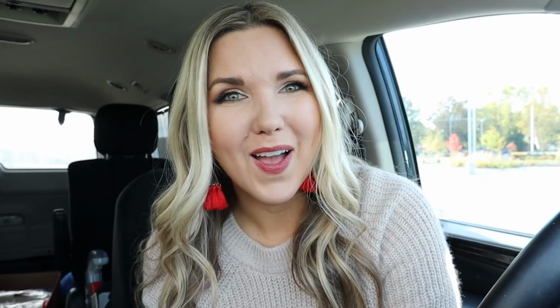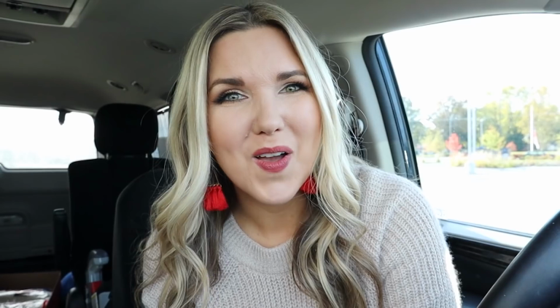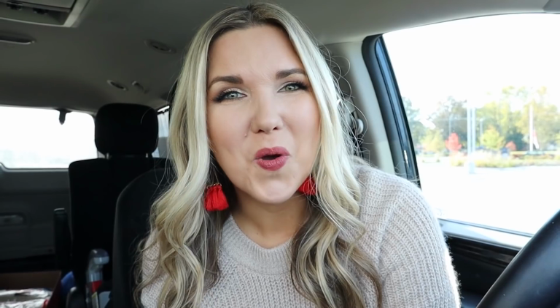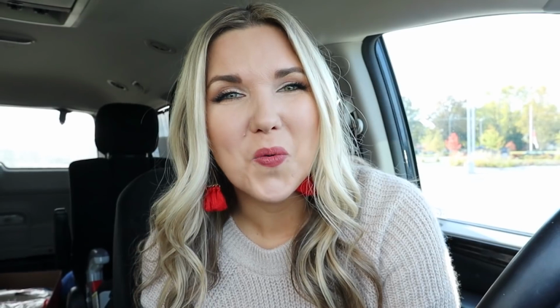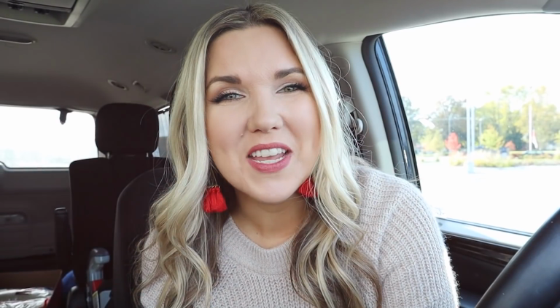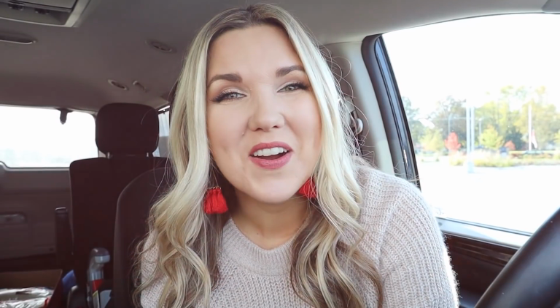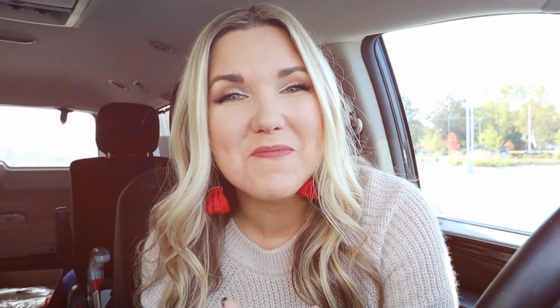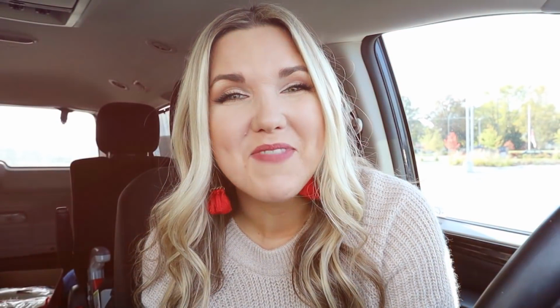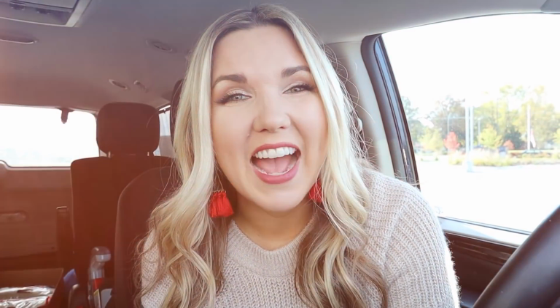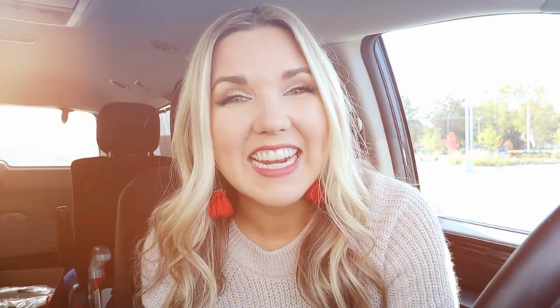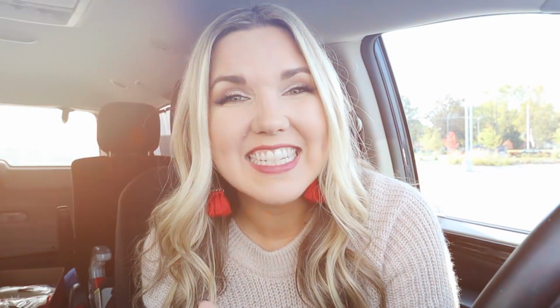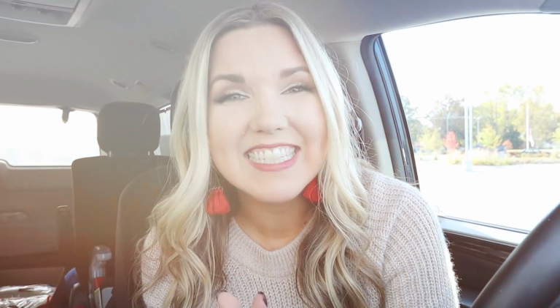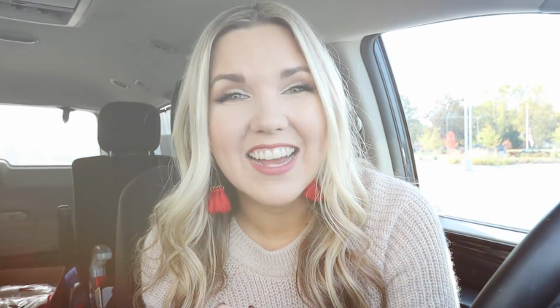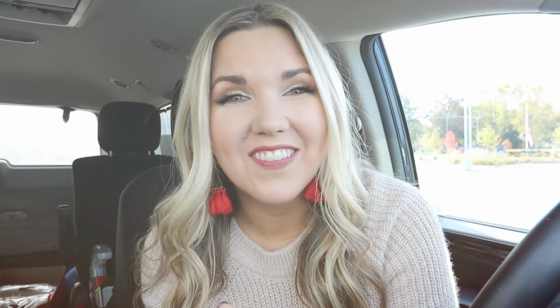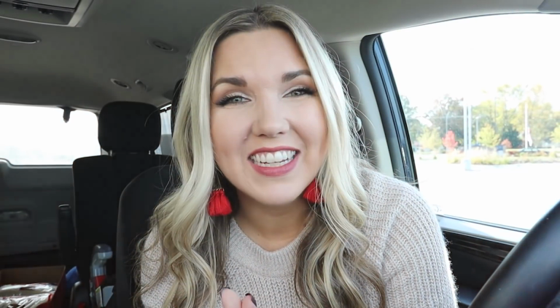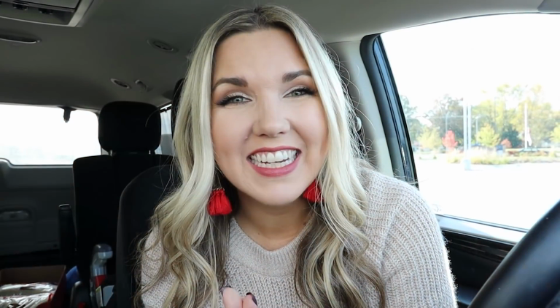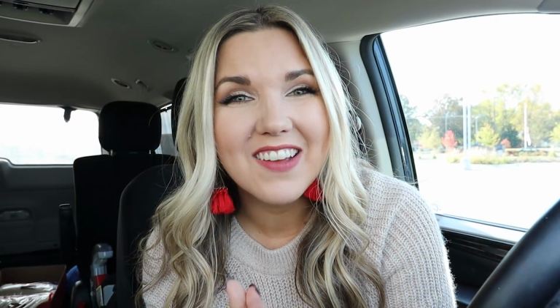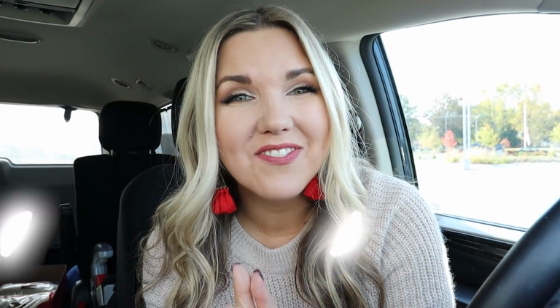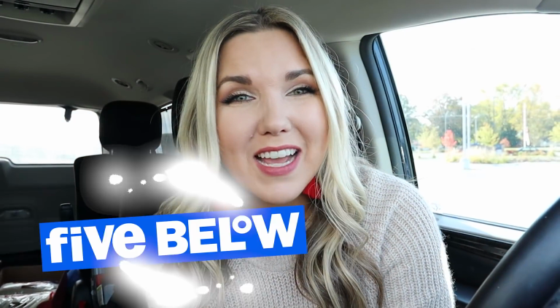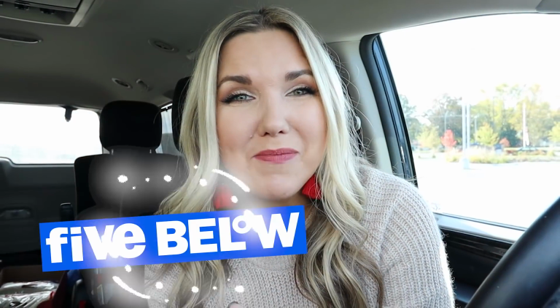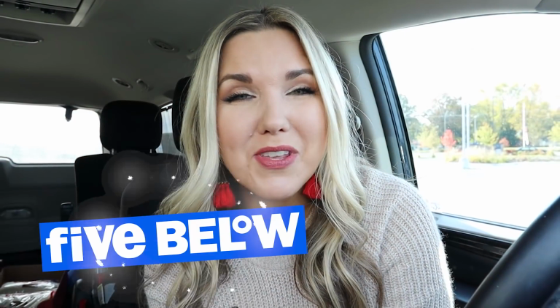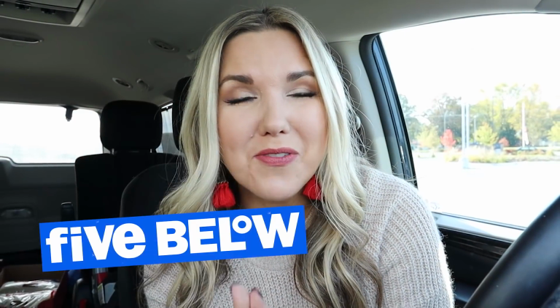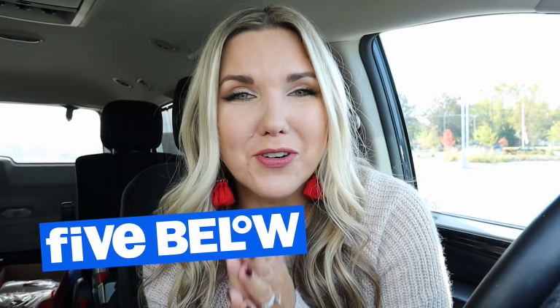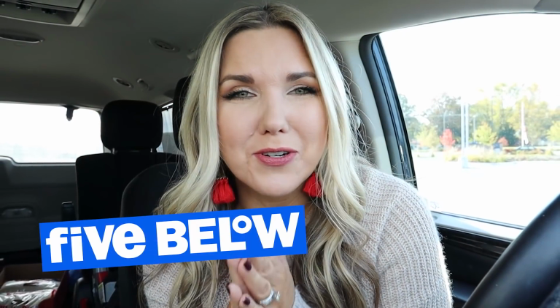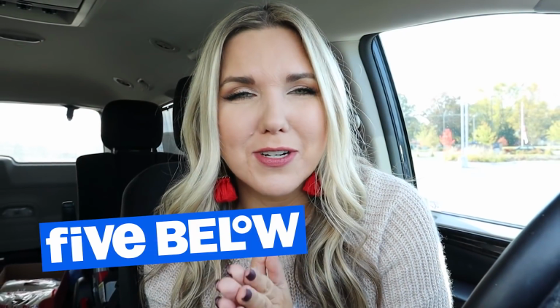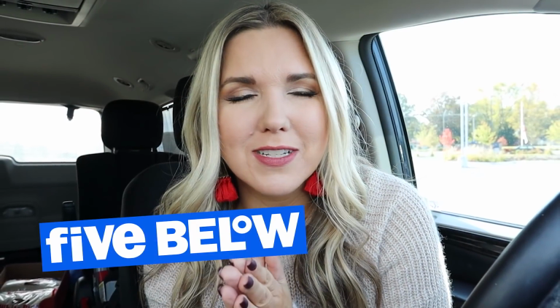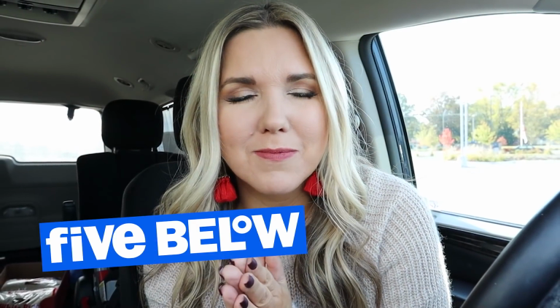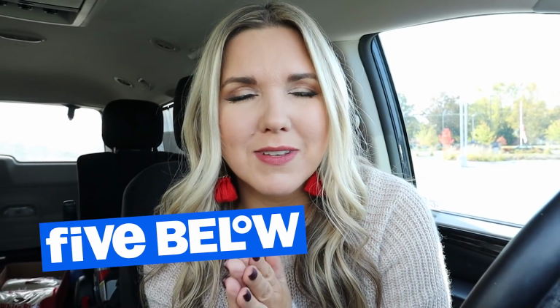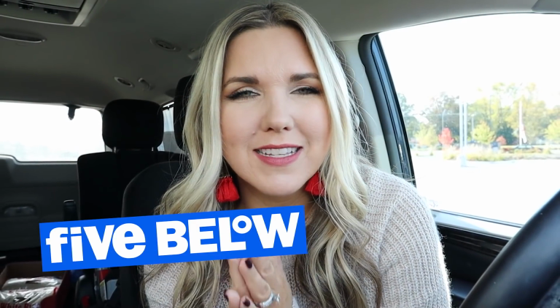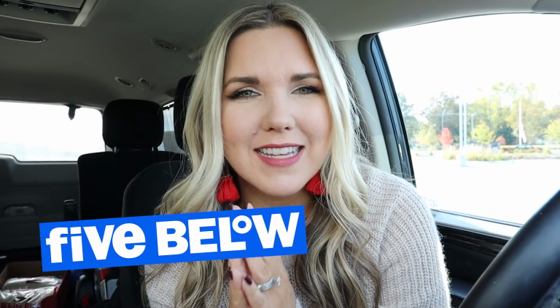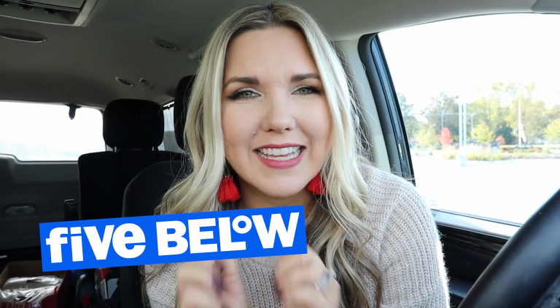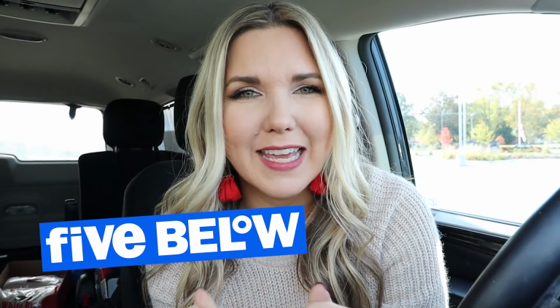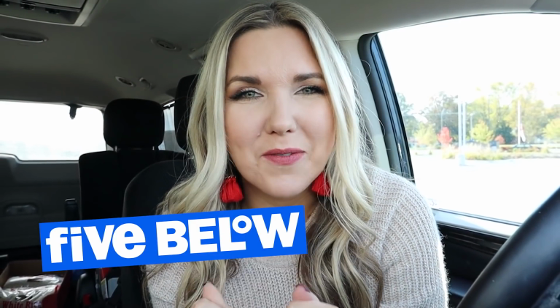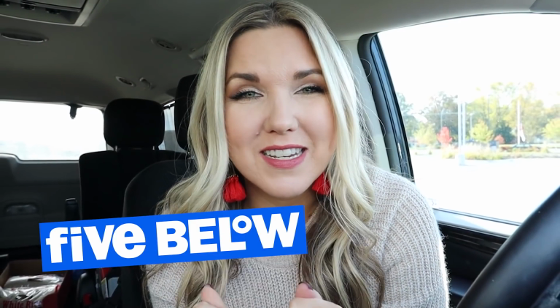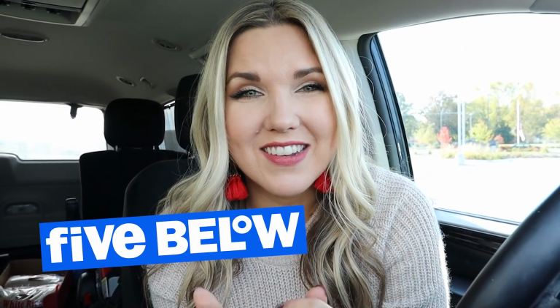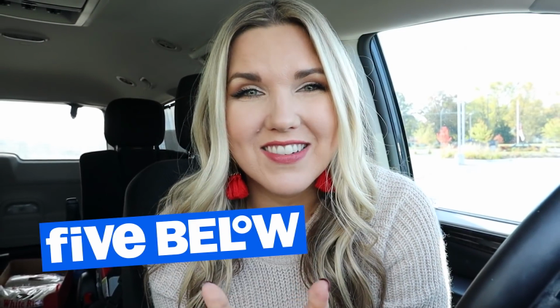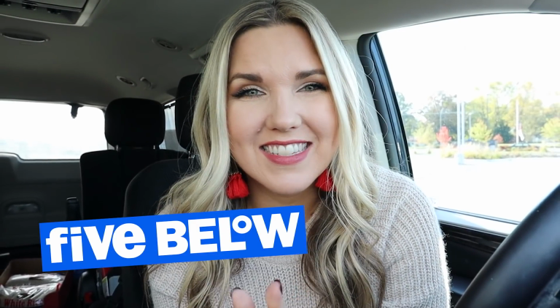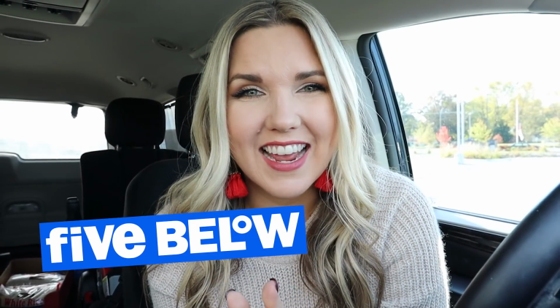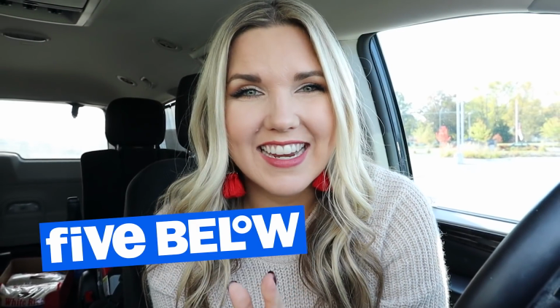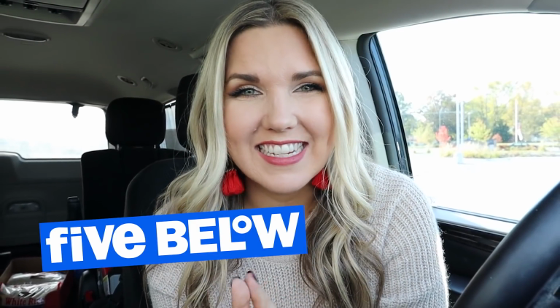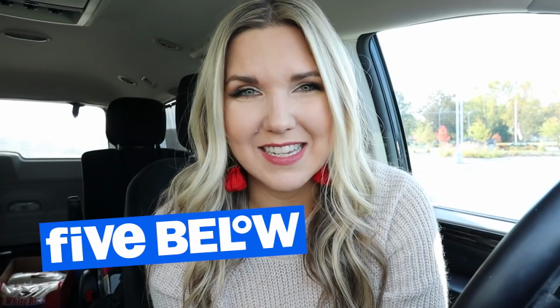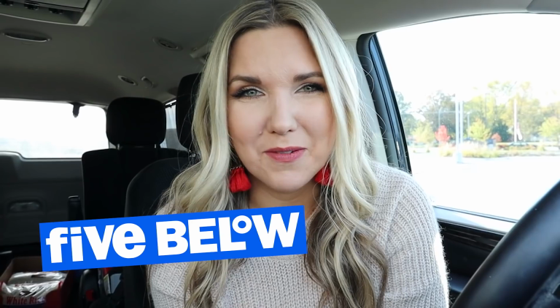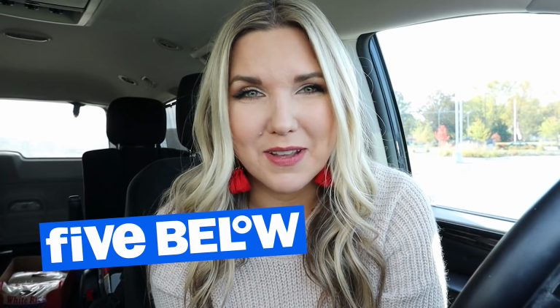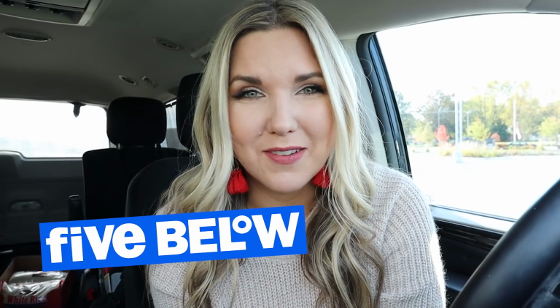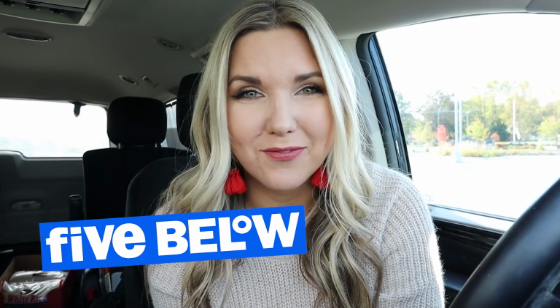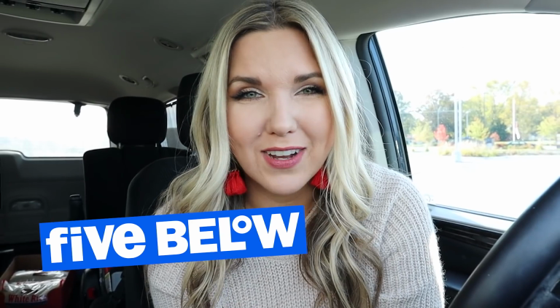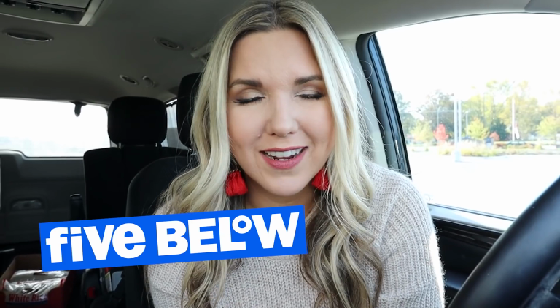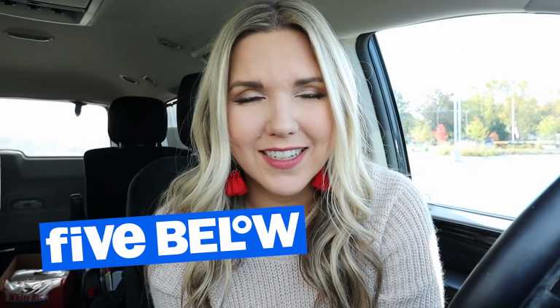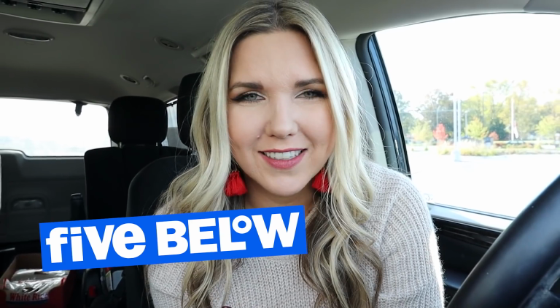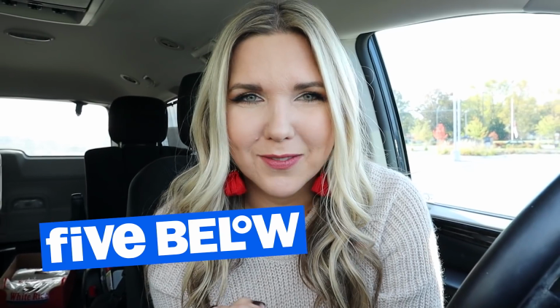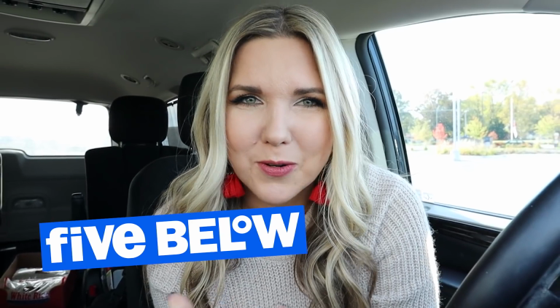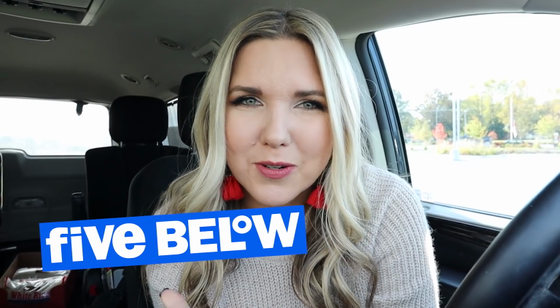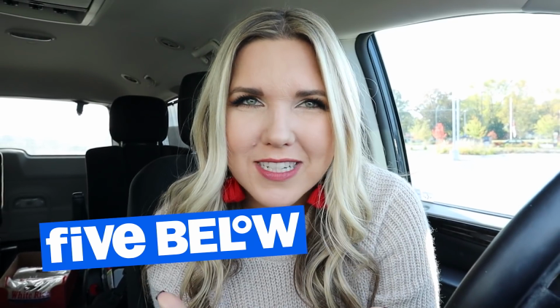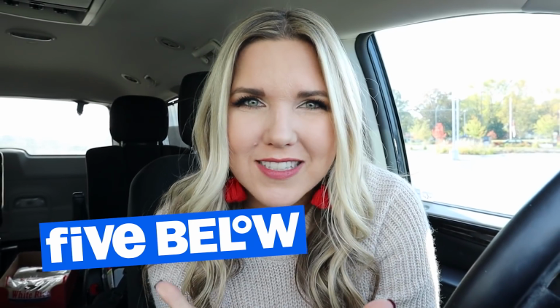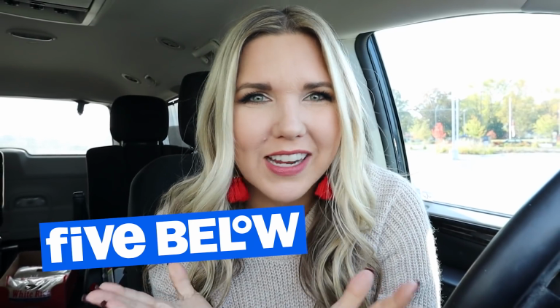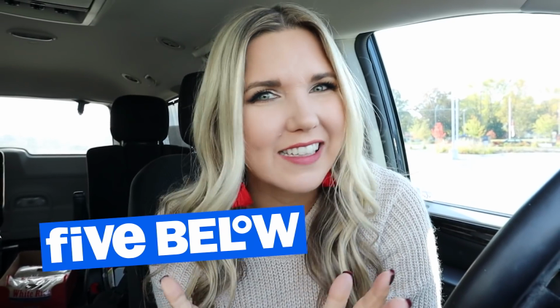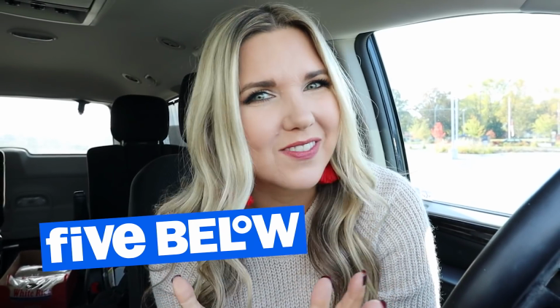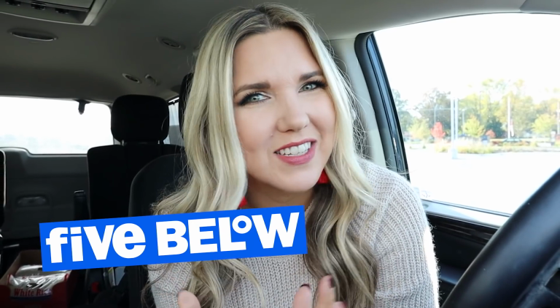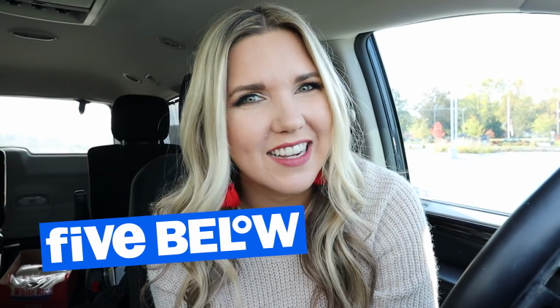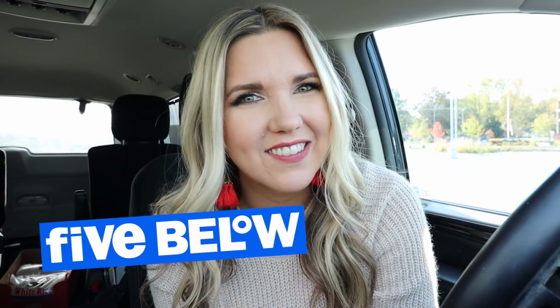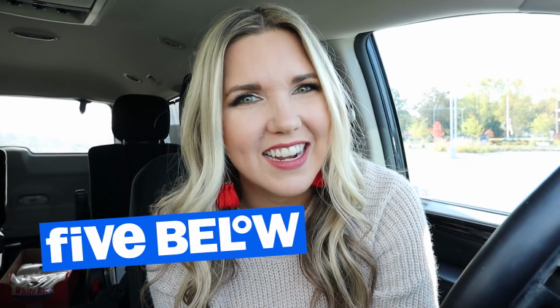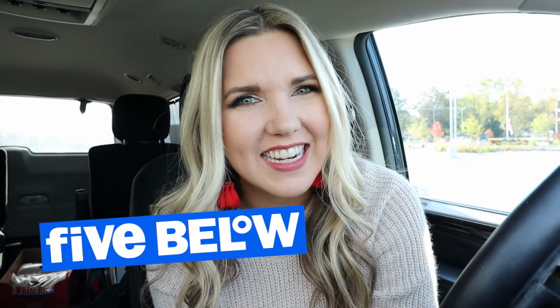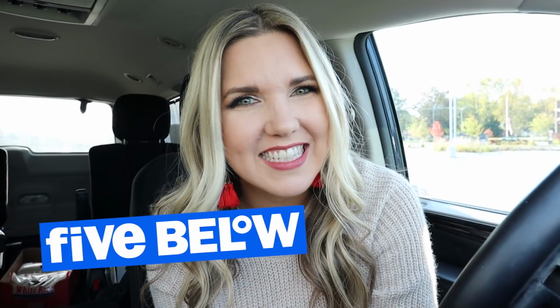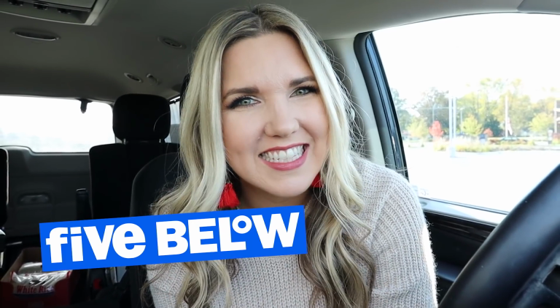We are back shopping at Five Below for Christmas. I can't wait to go inside and see what we can find and, of course, find some DIYs.